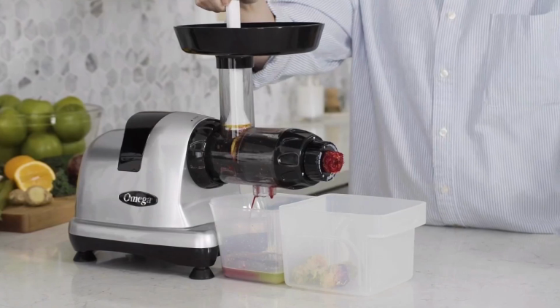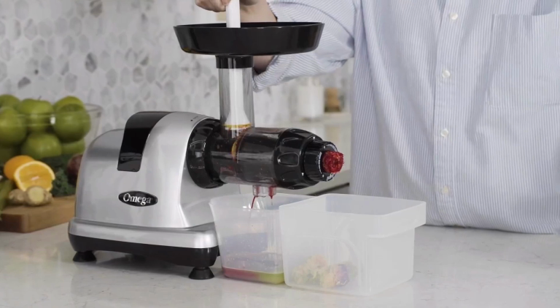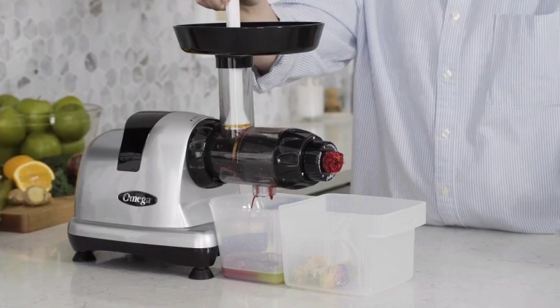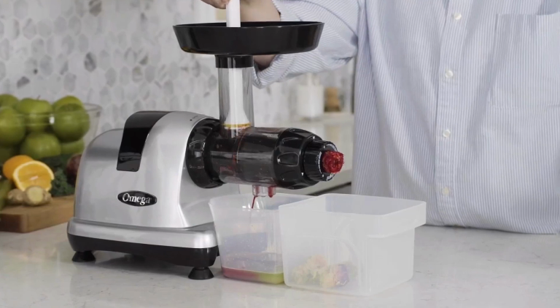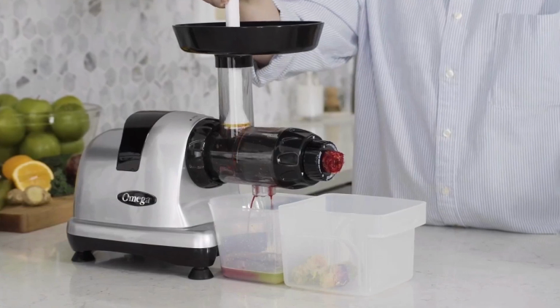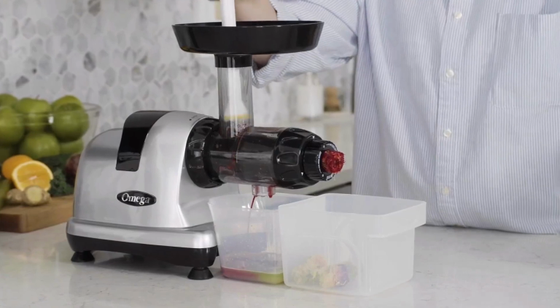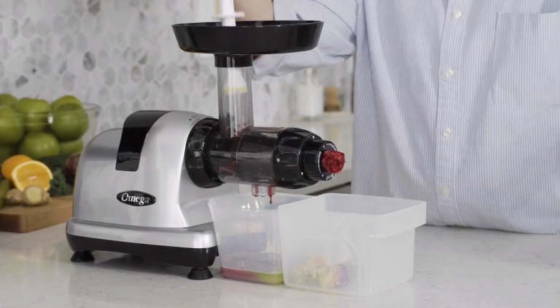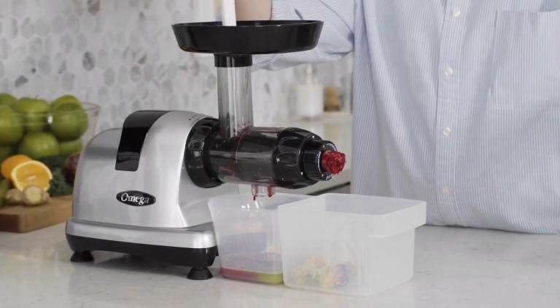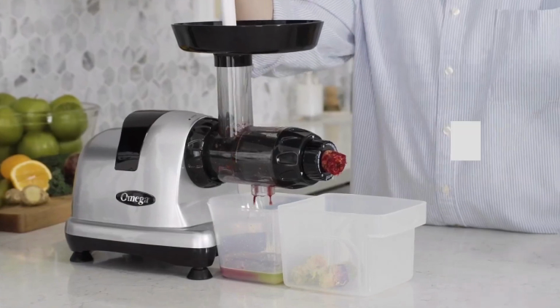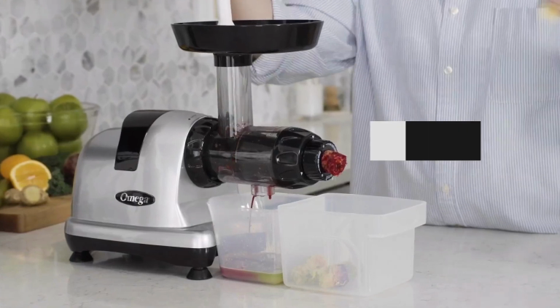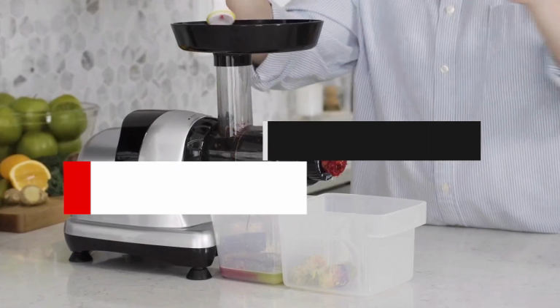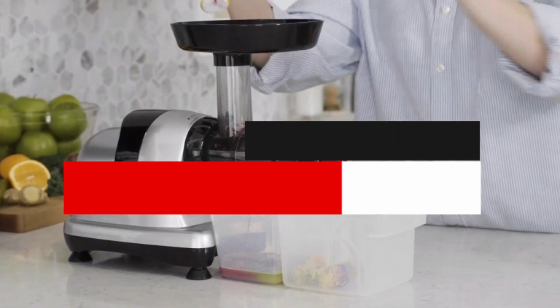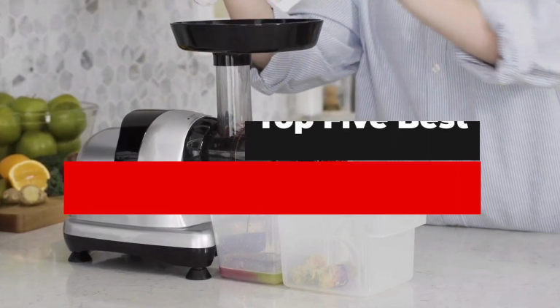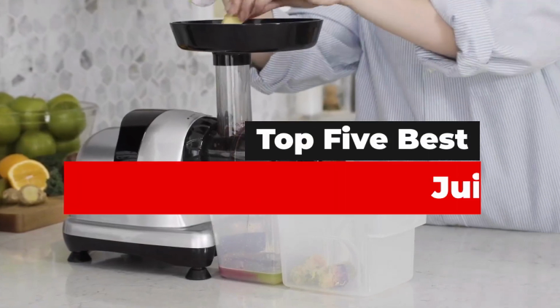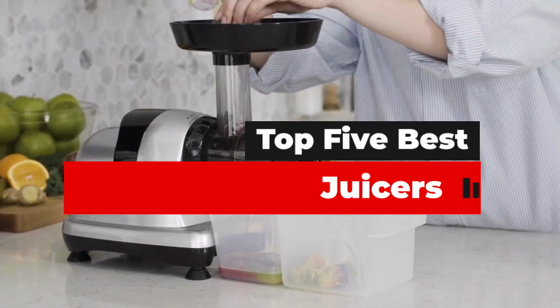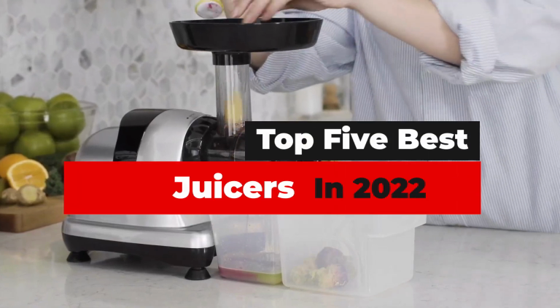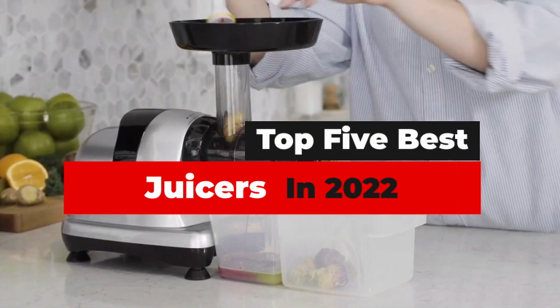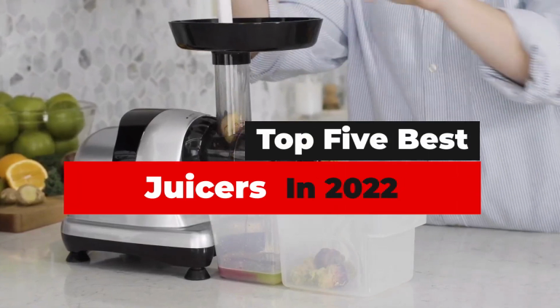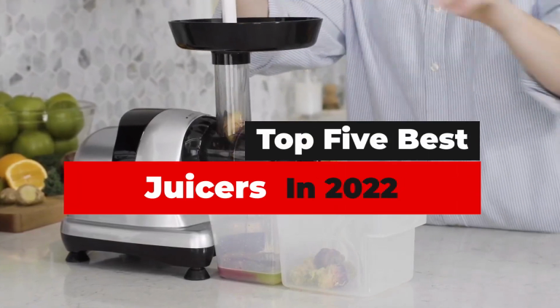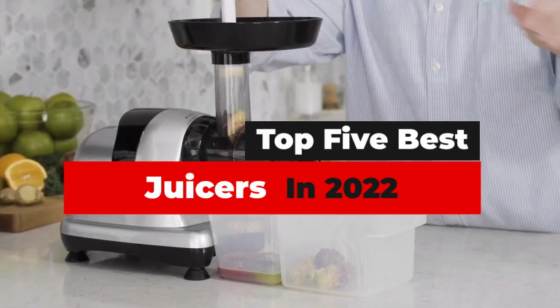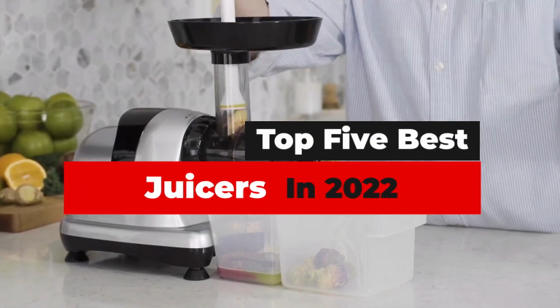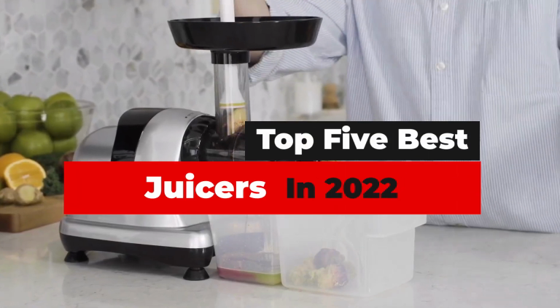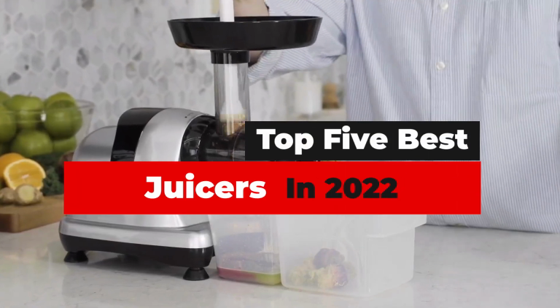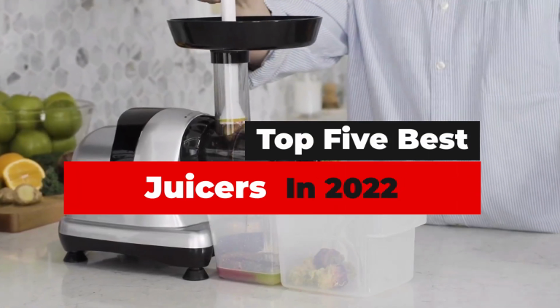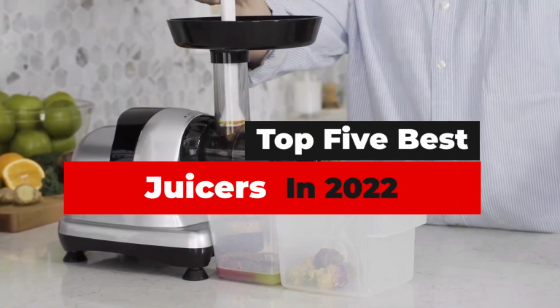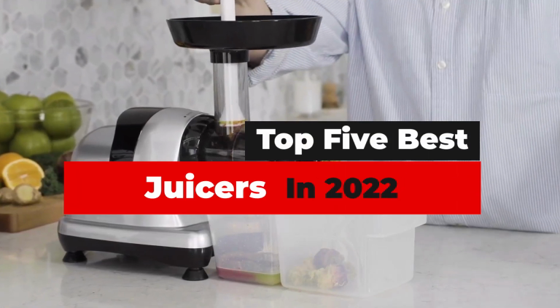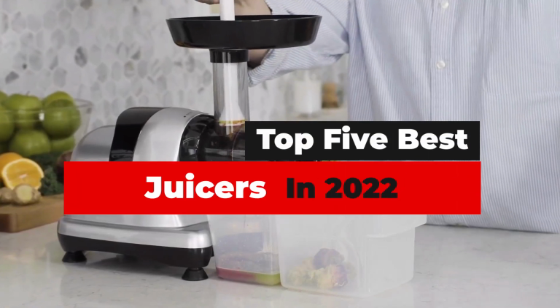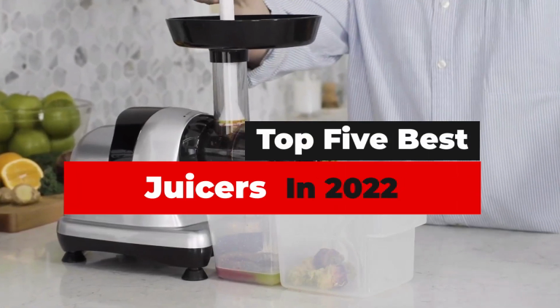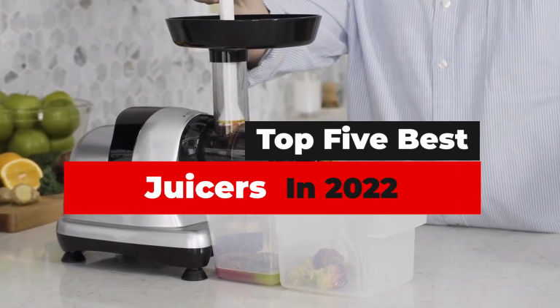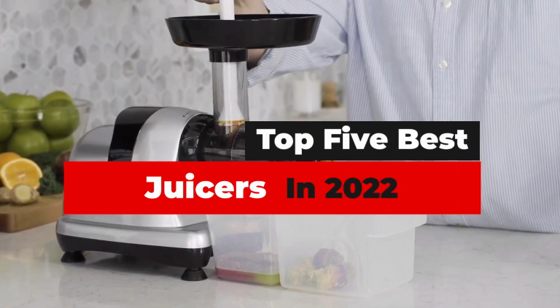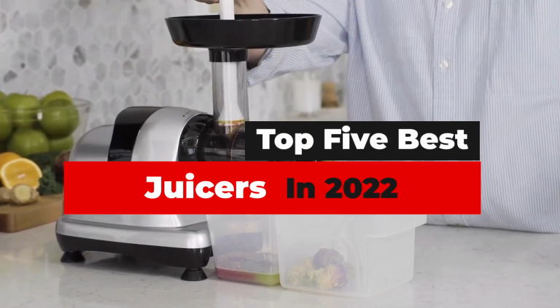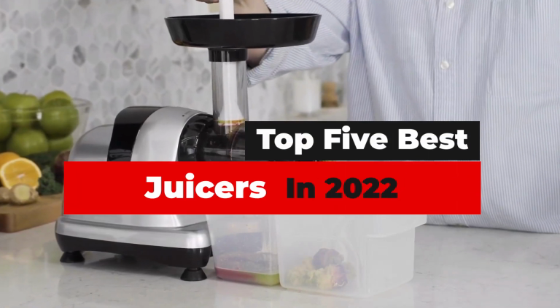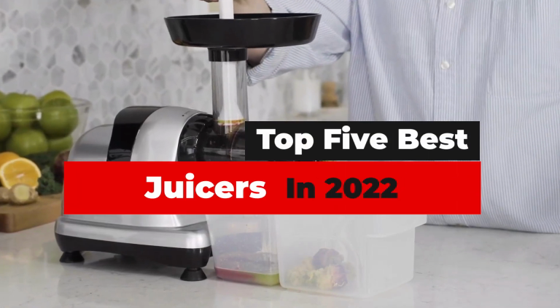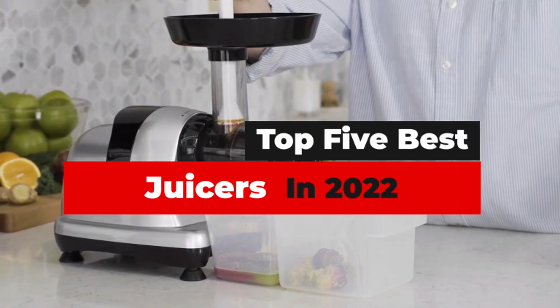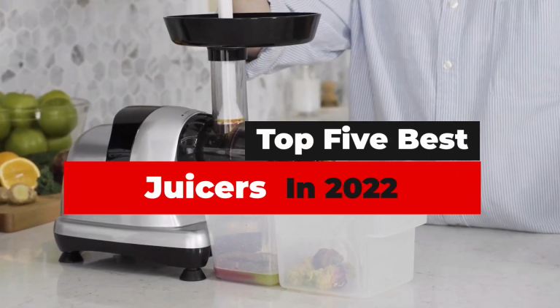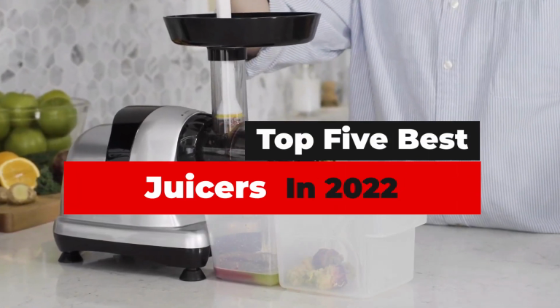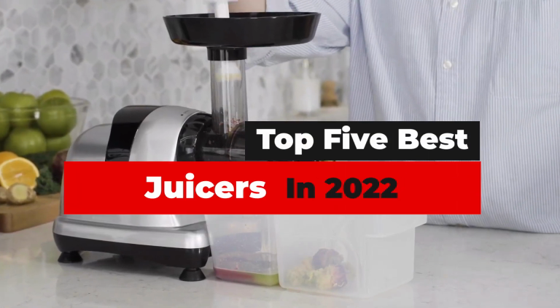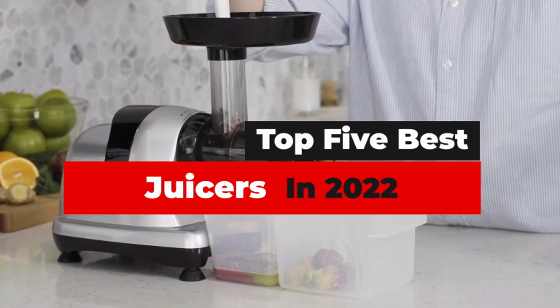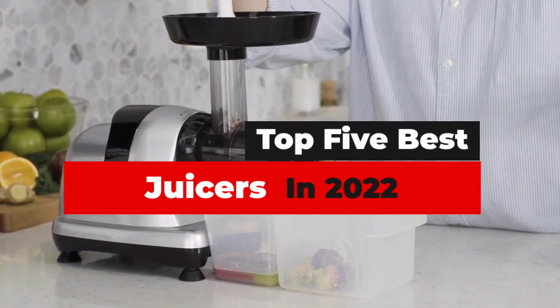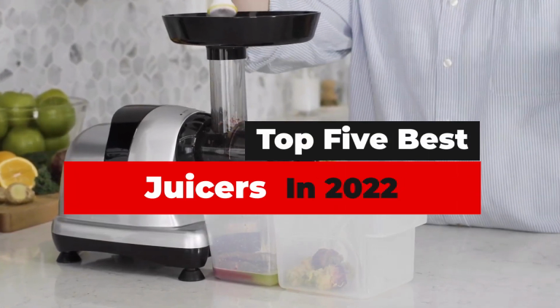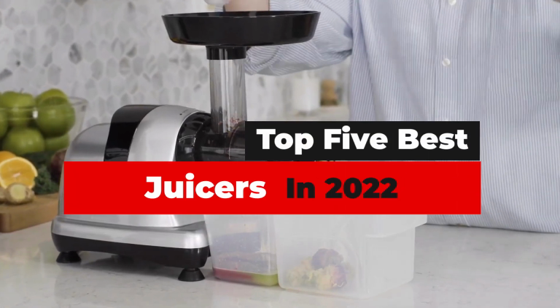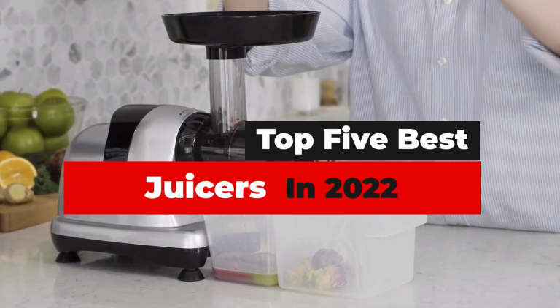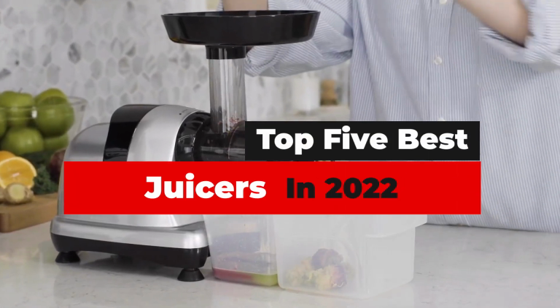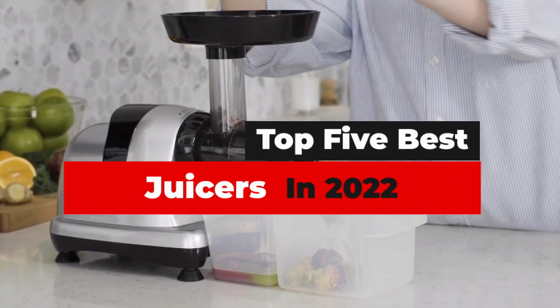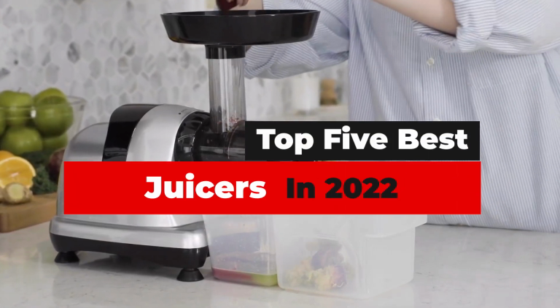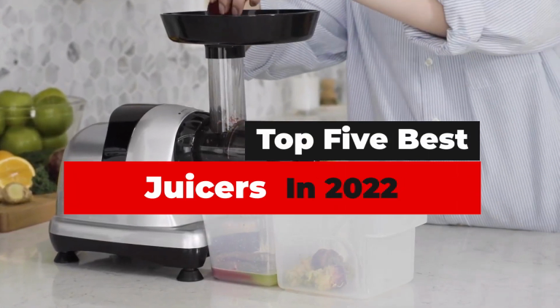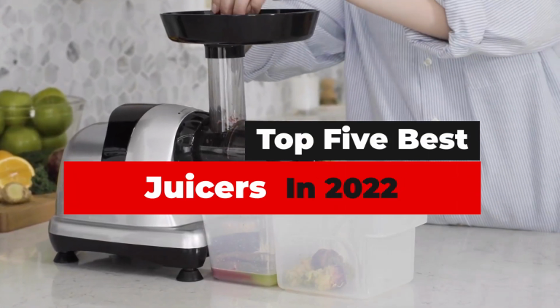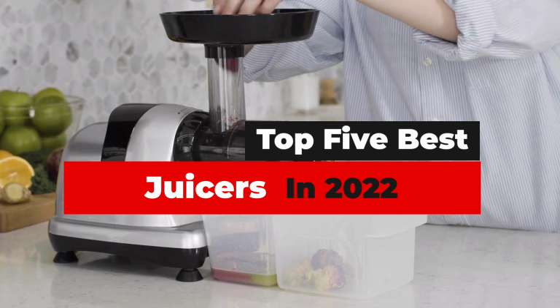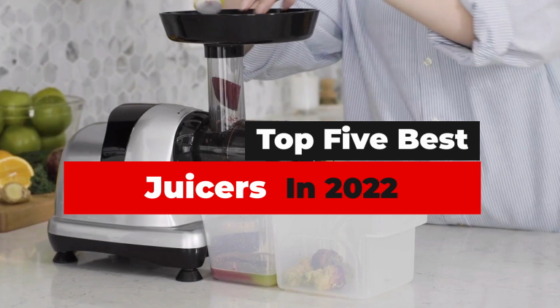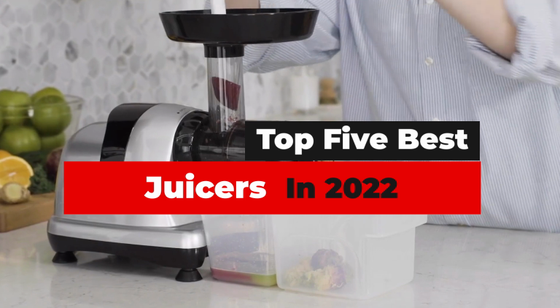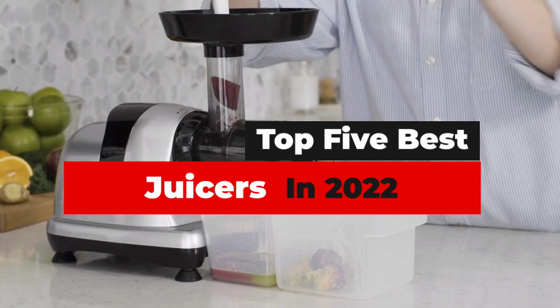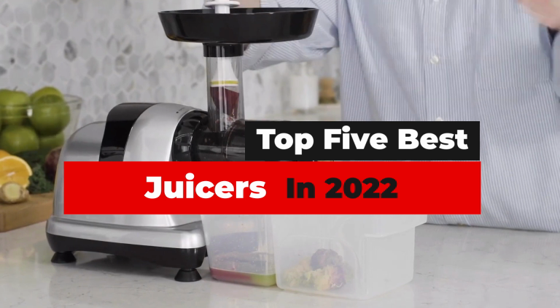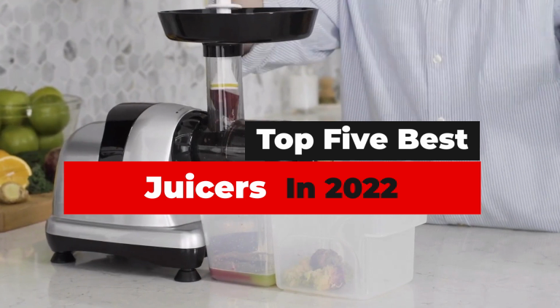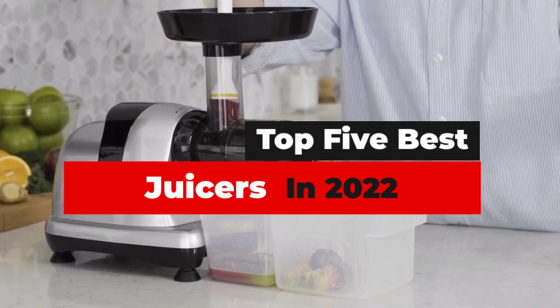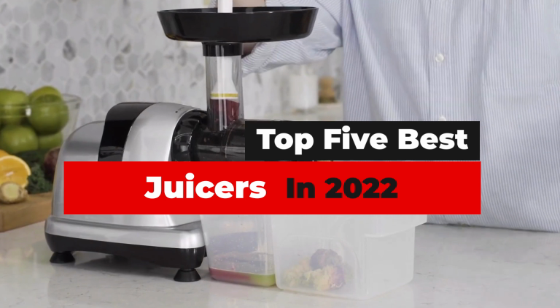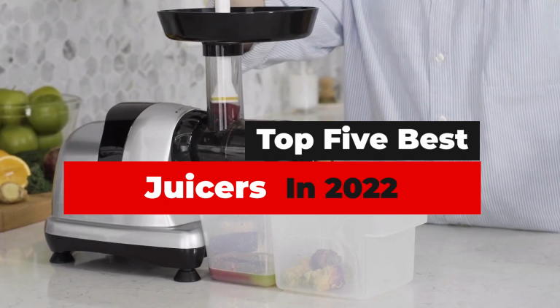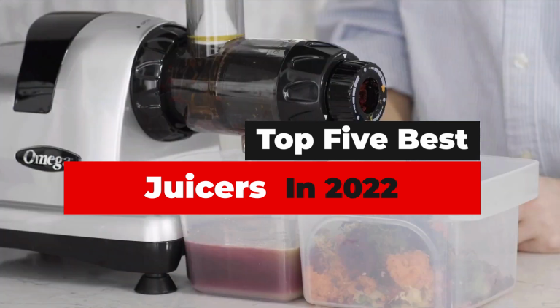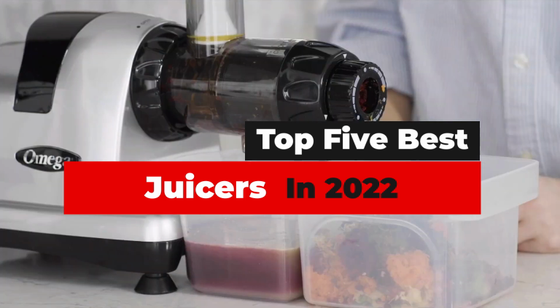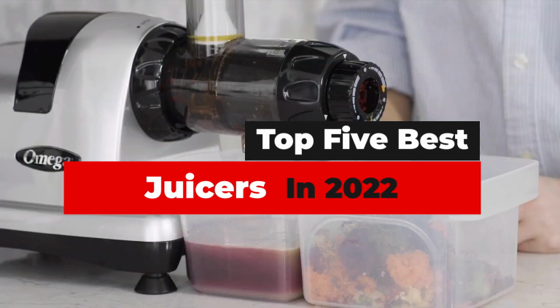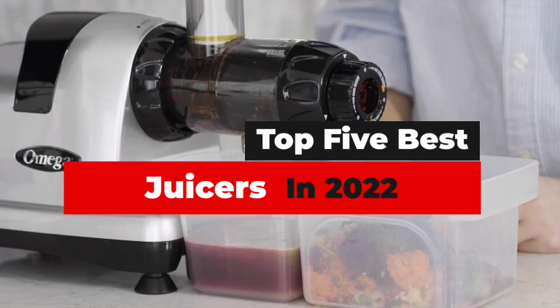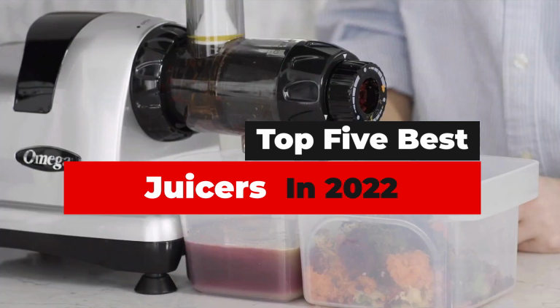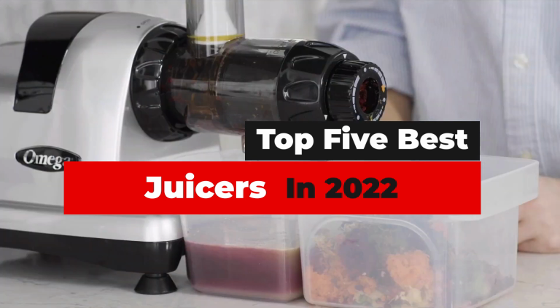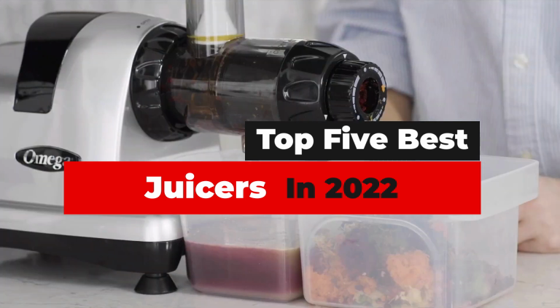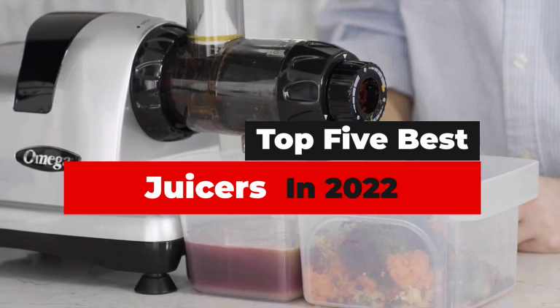What's up guys? Today's video is on the top 5 best juicers in 2022. There's a lot of choice for juicers.